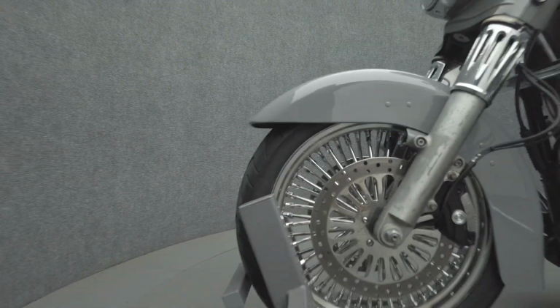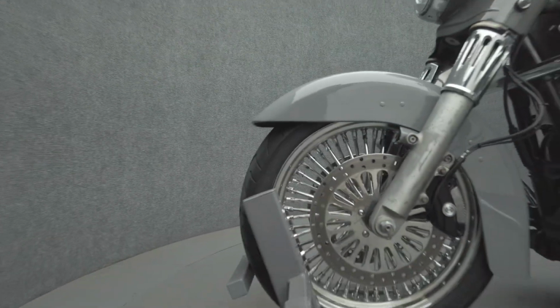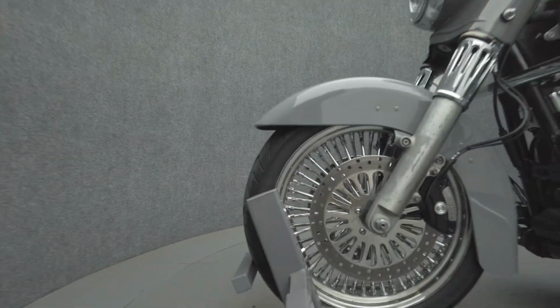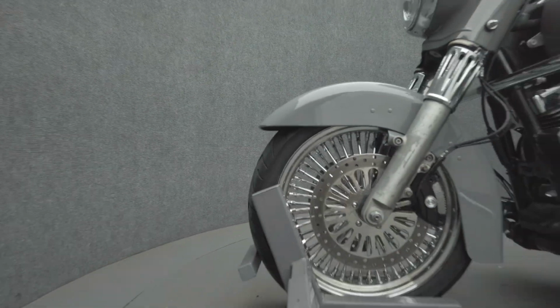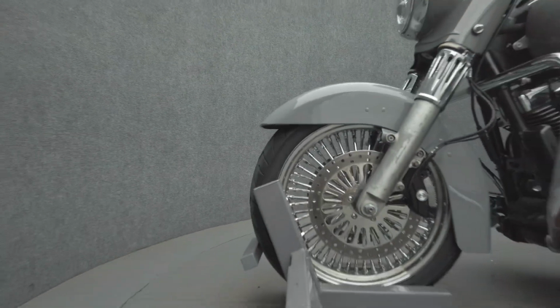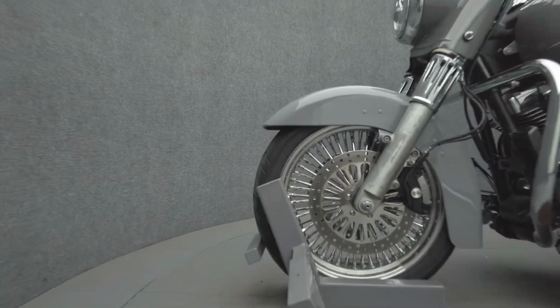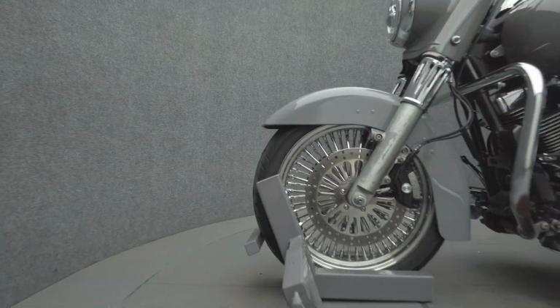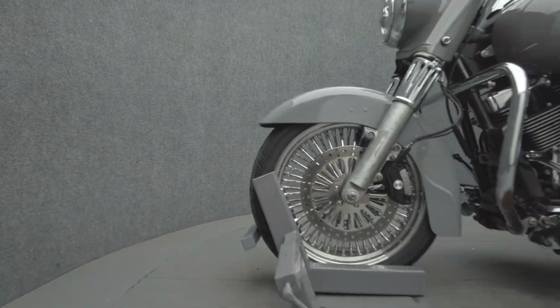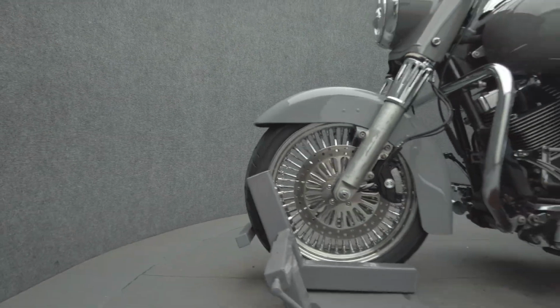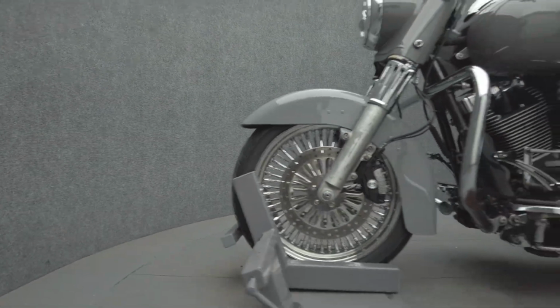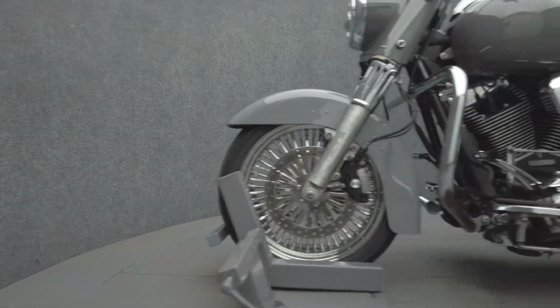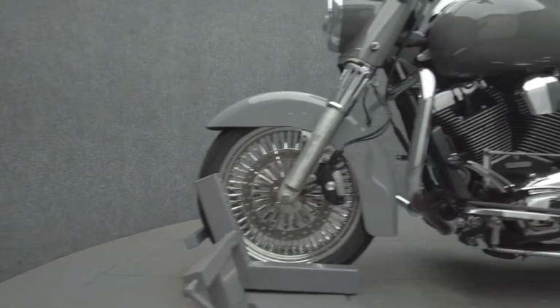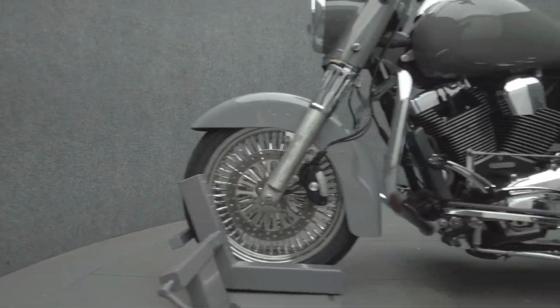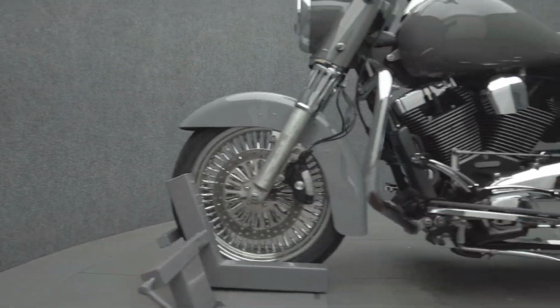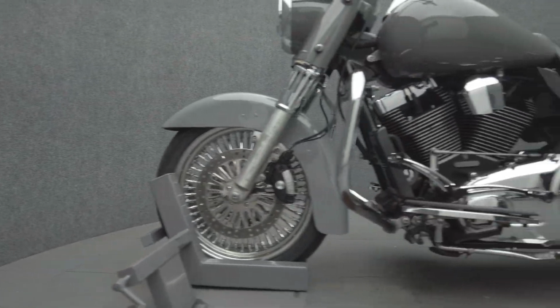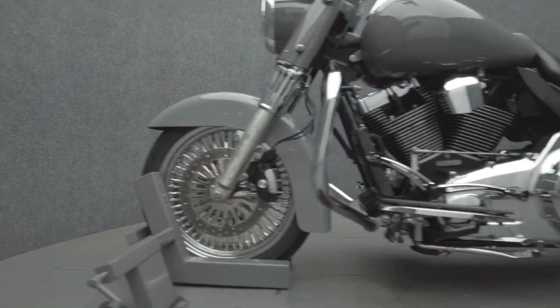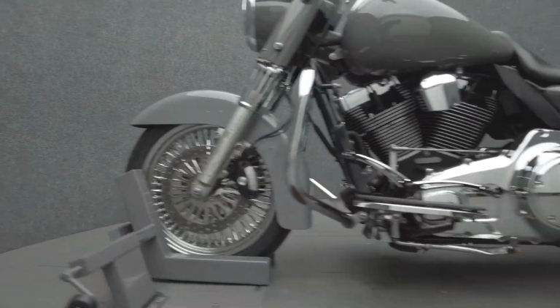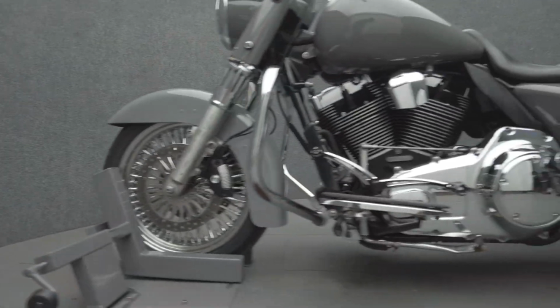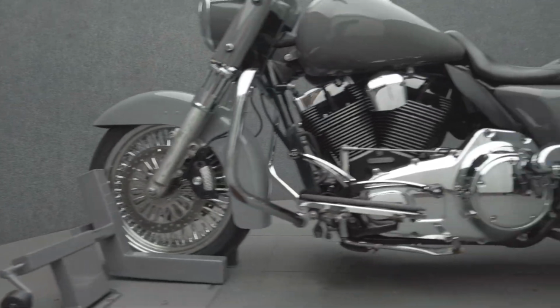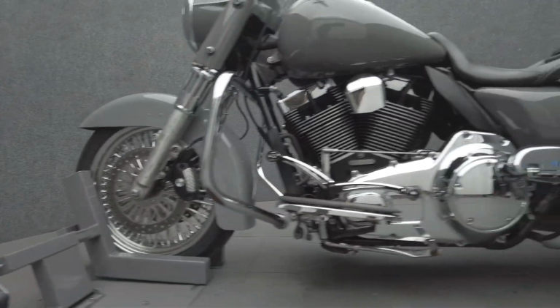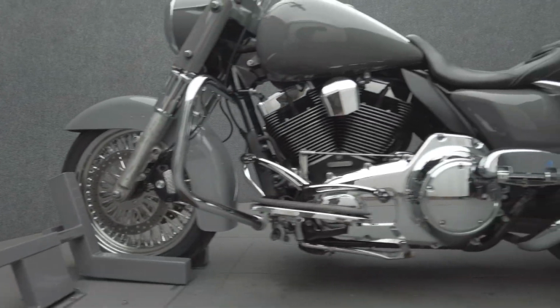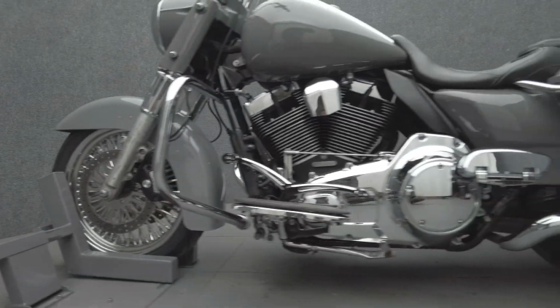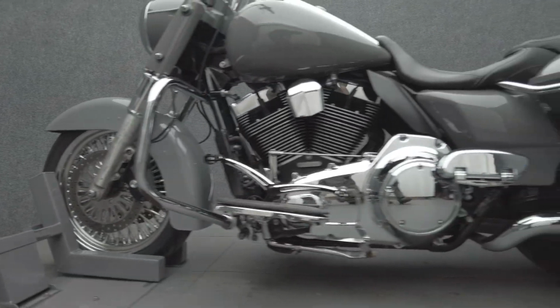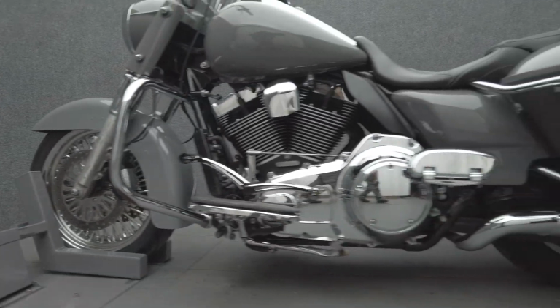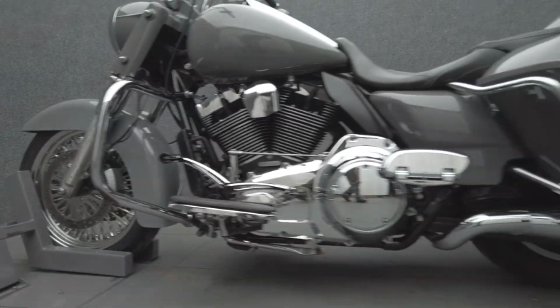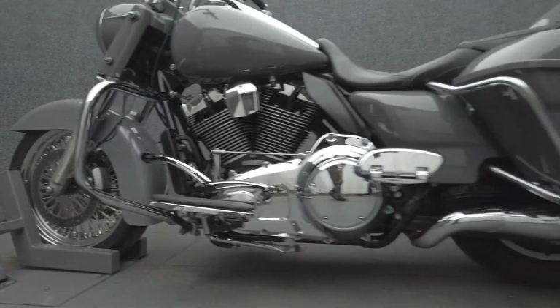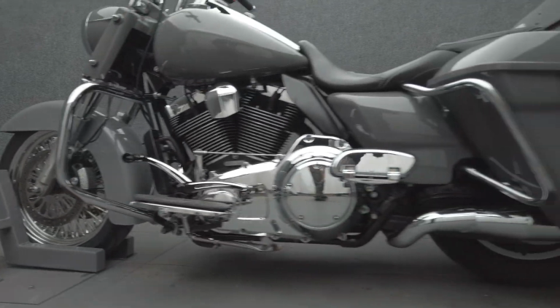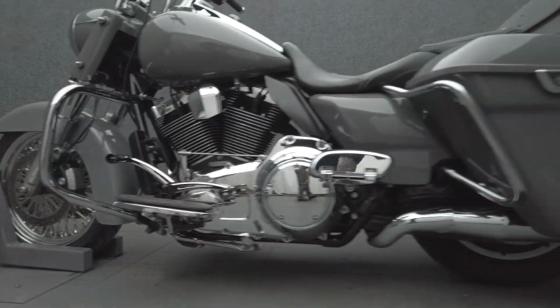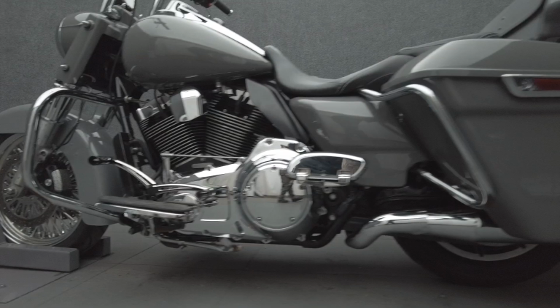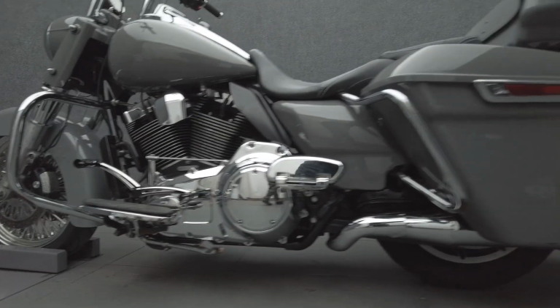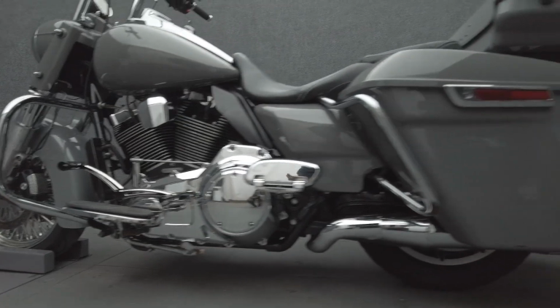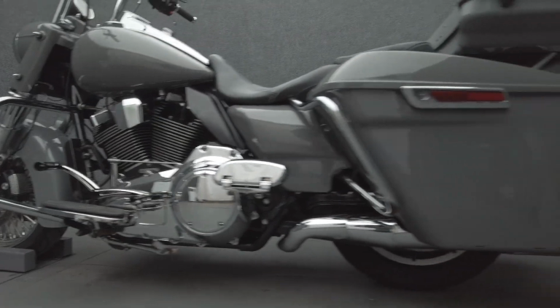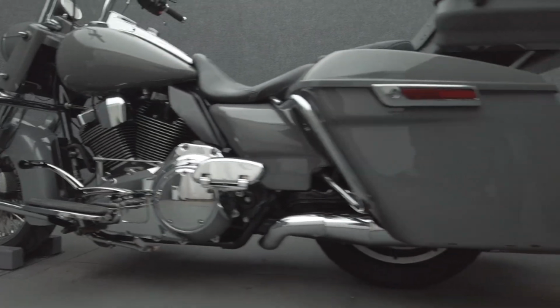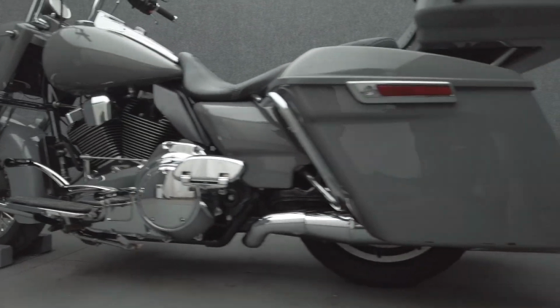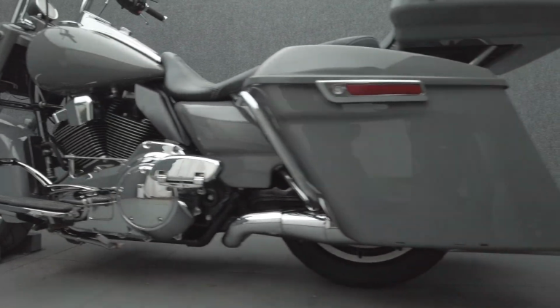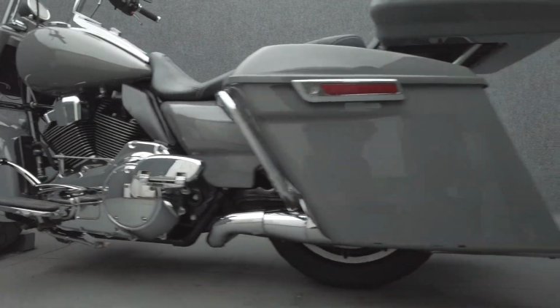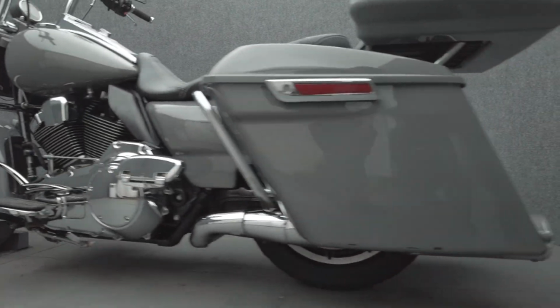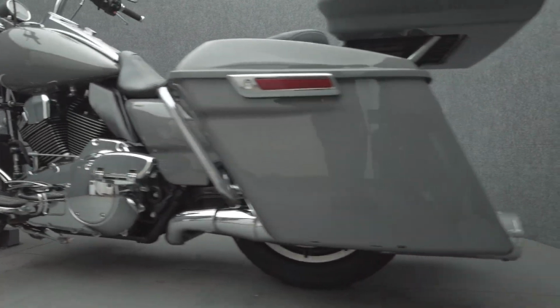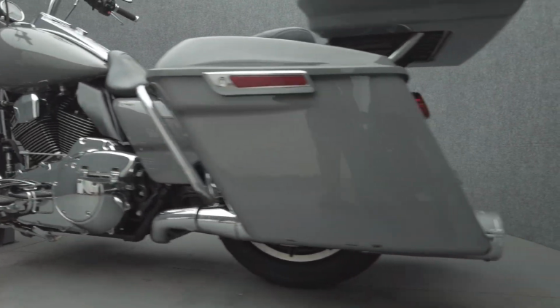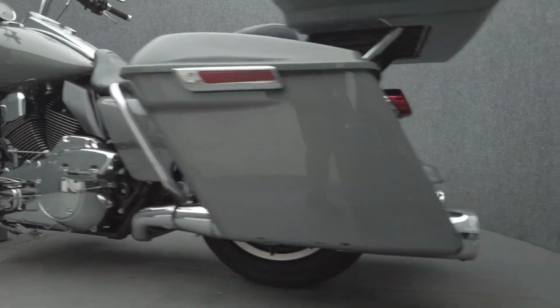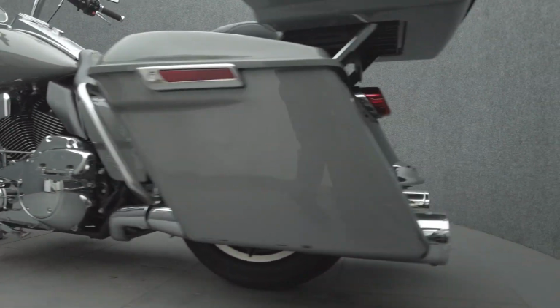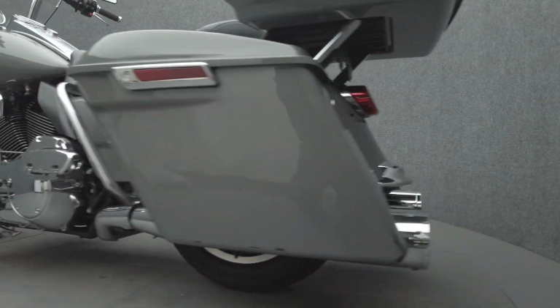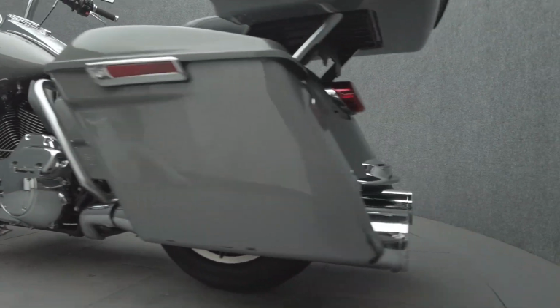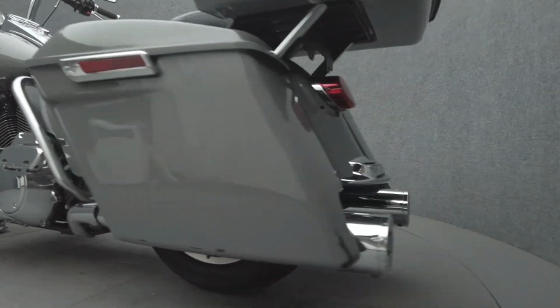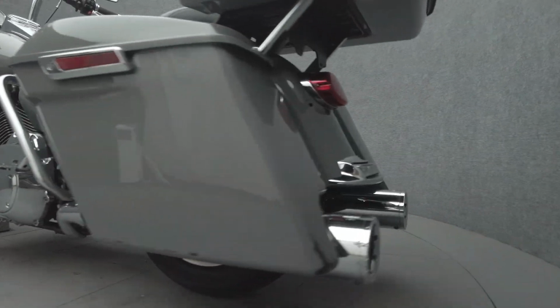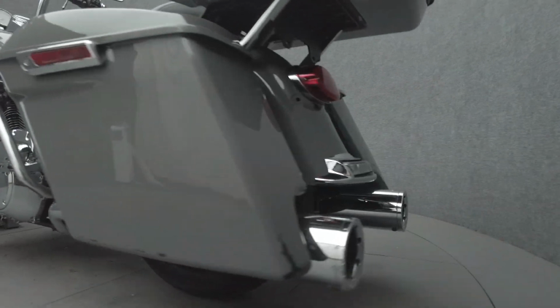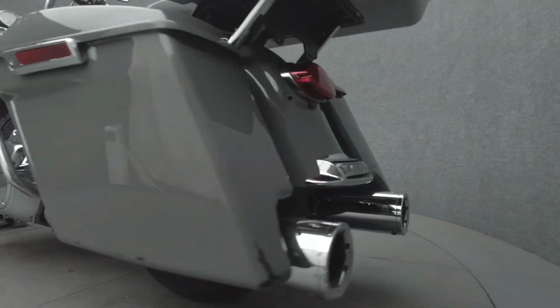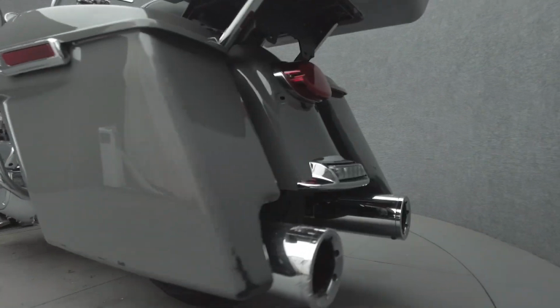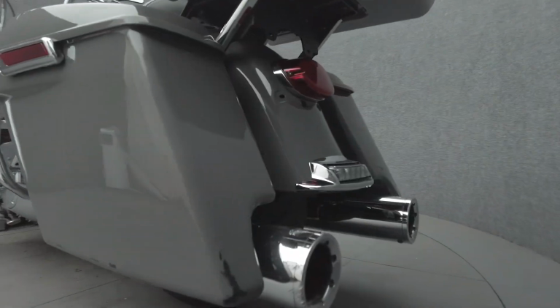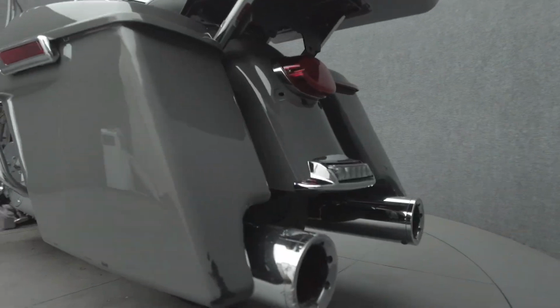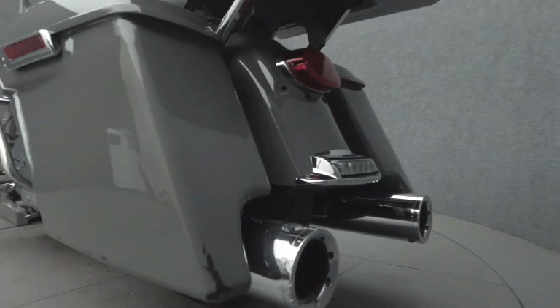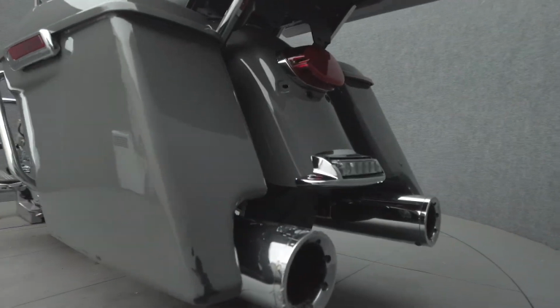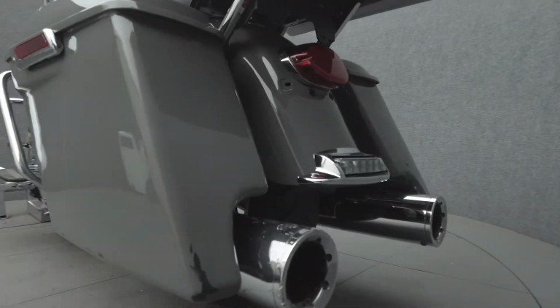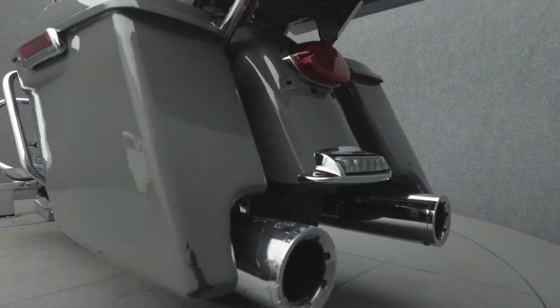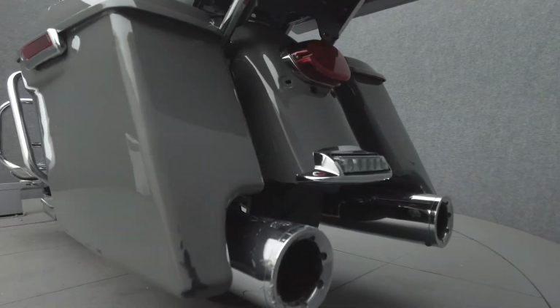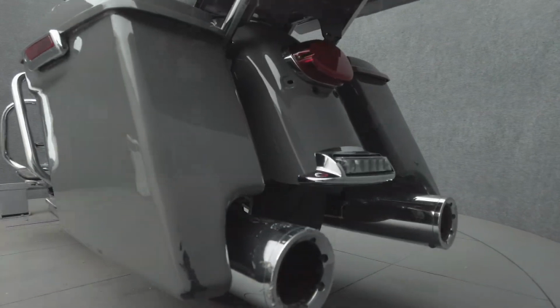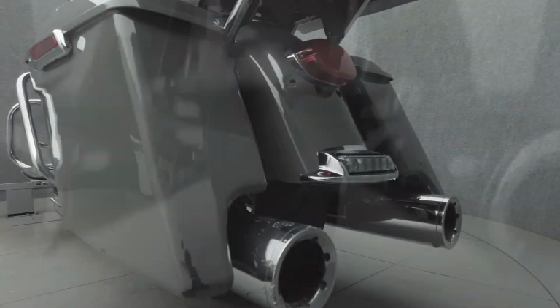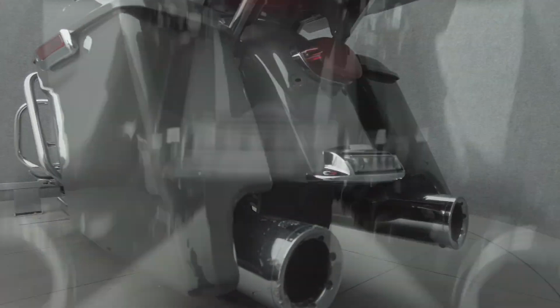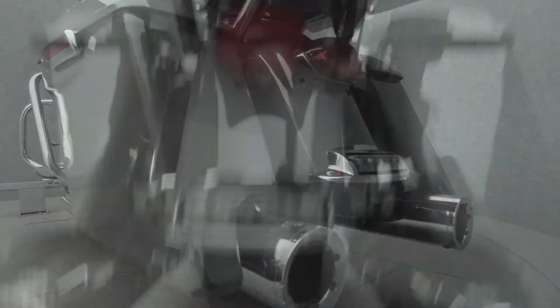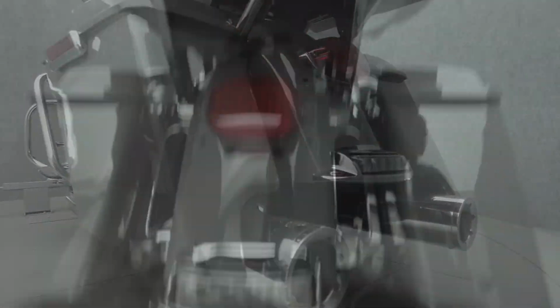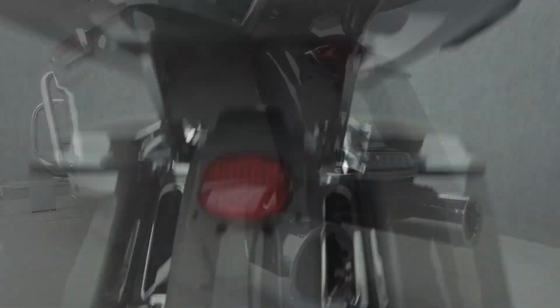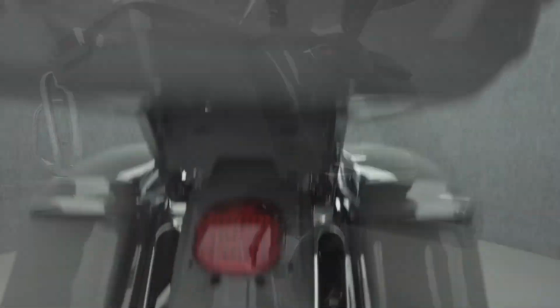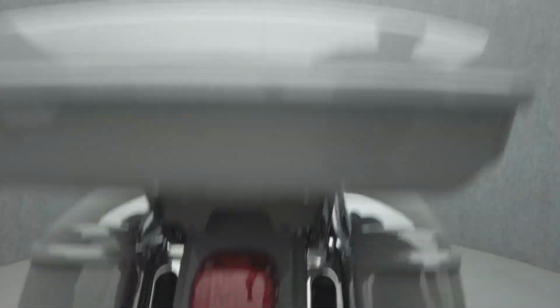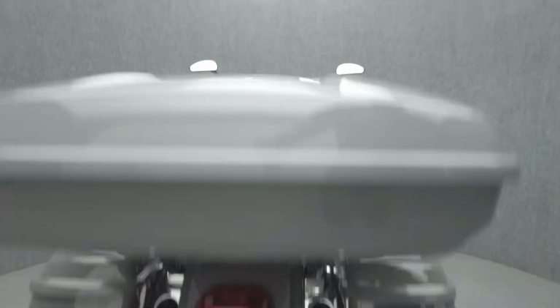To pass New Hampshire state inspection, this Road King will need a license plate bracket and a license plate bracket light.